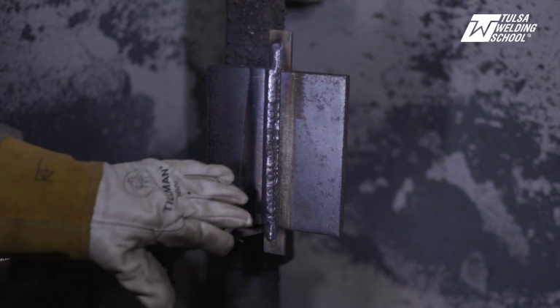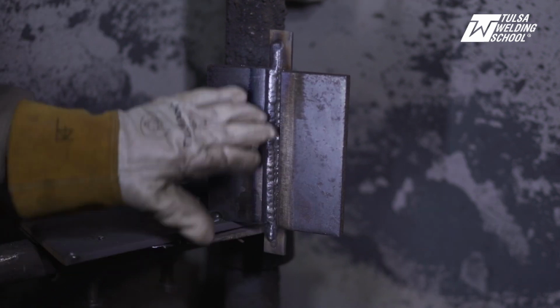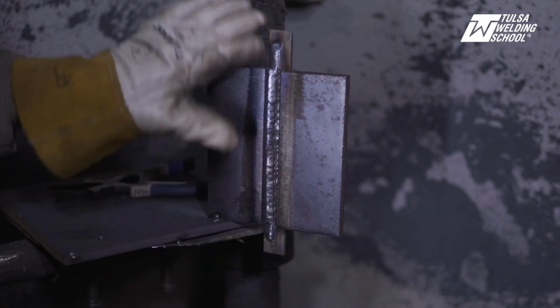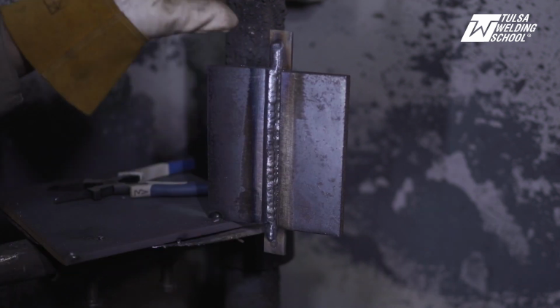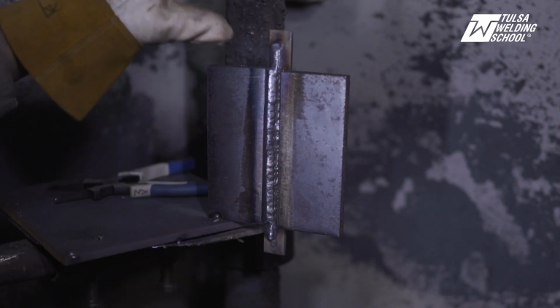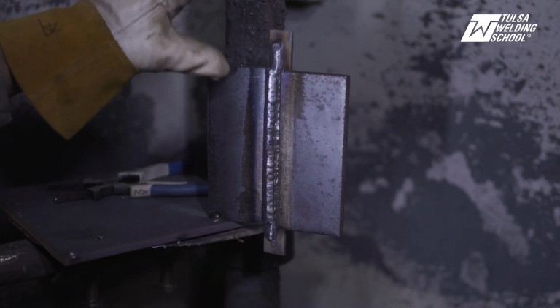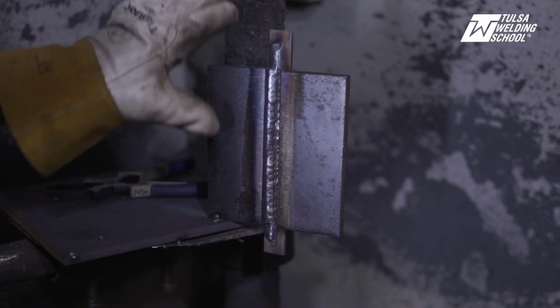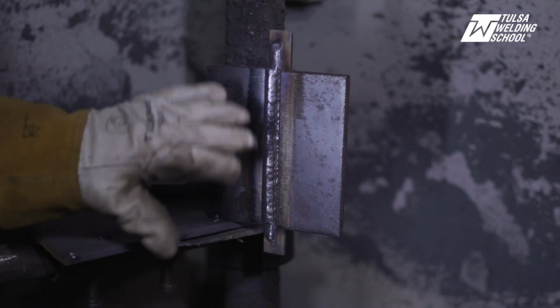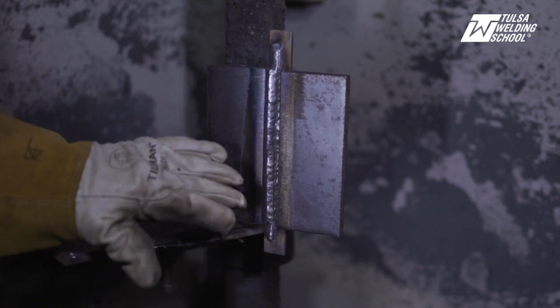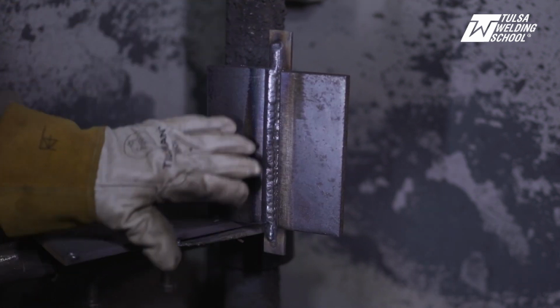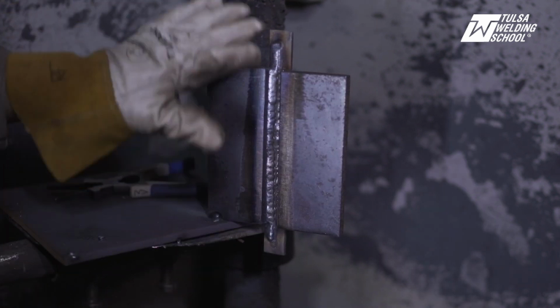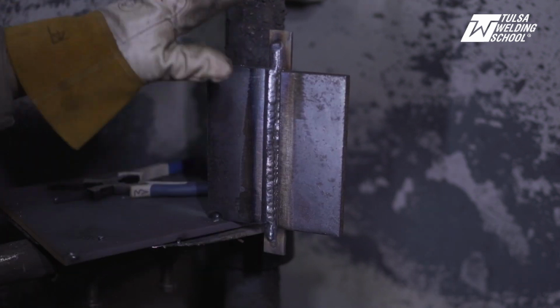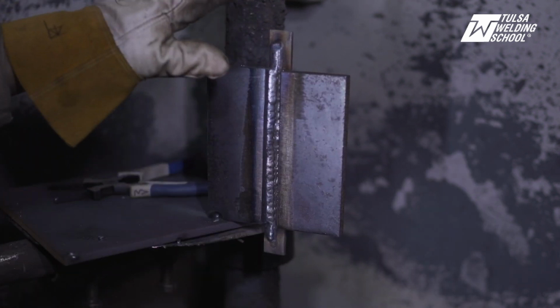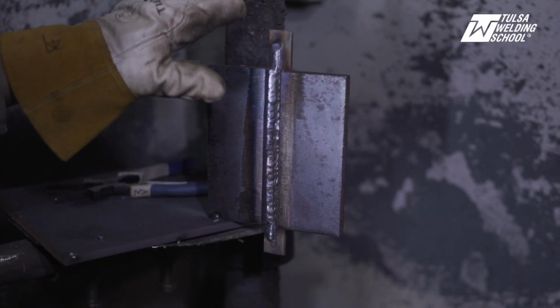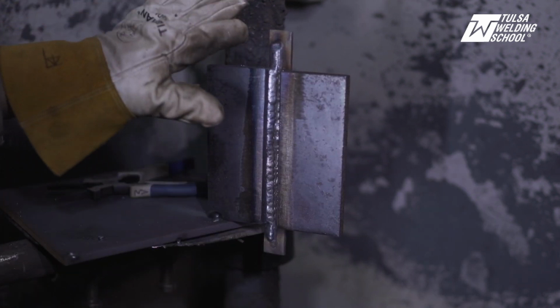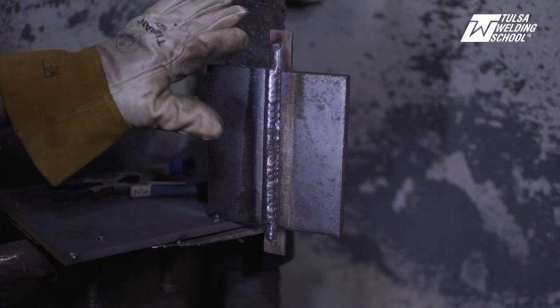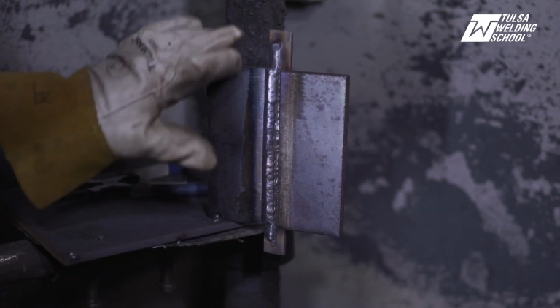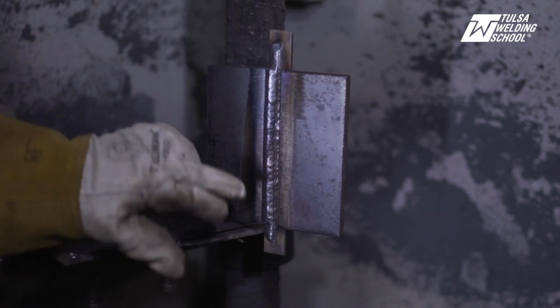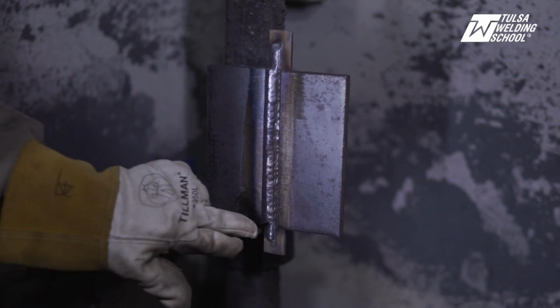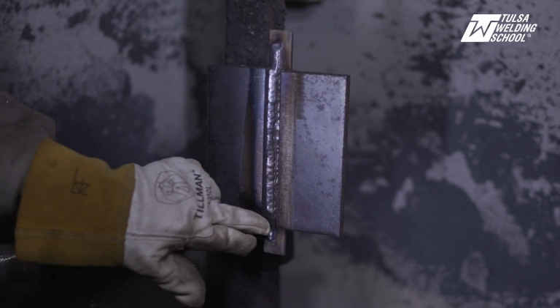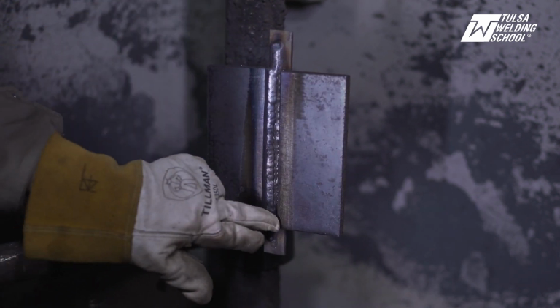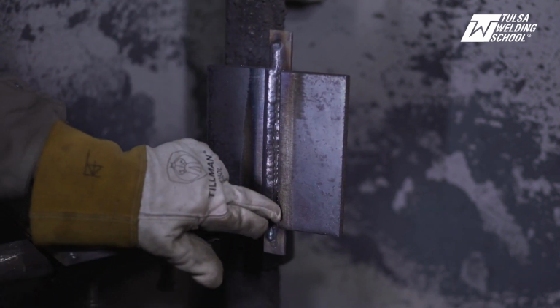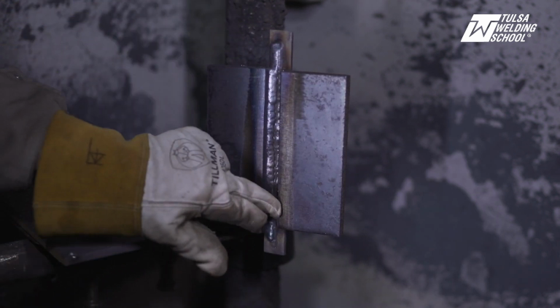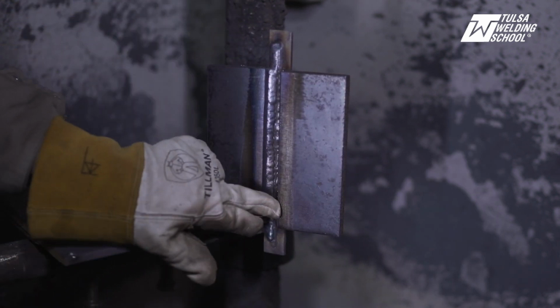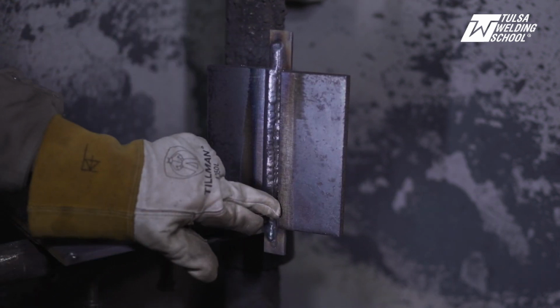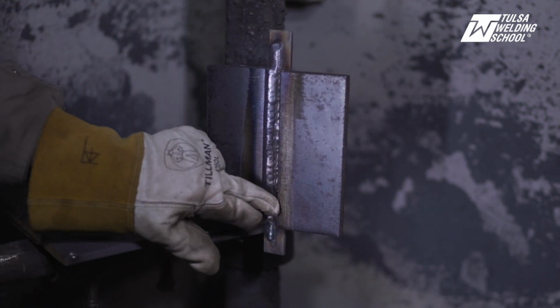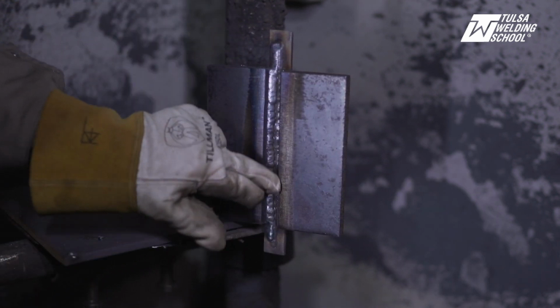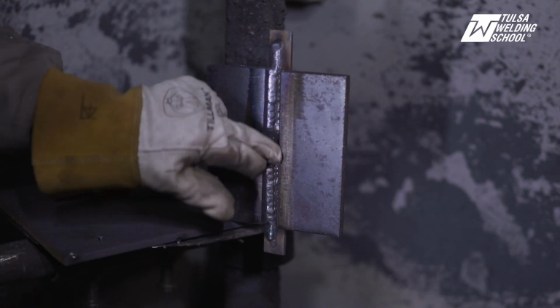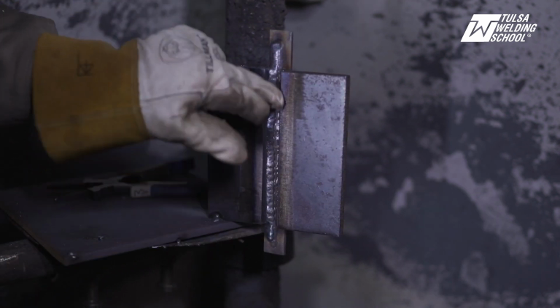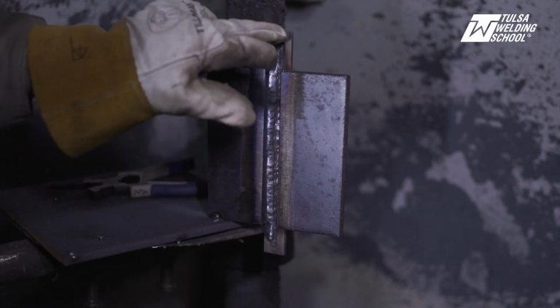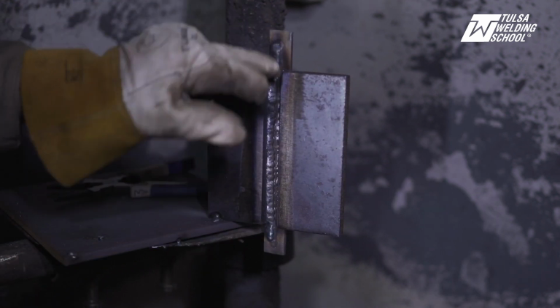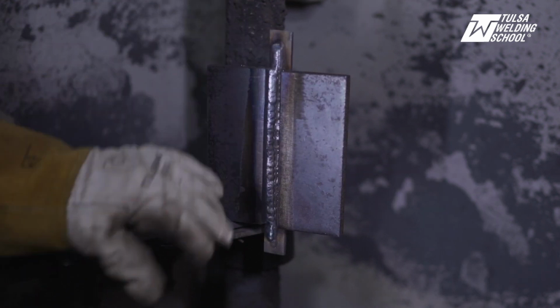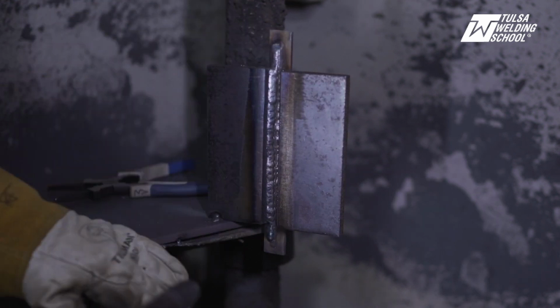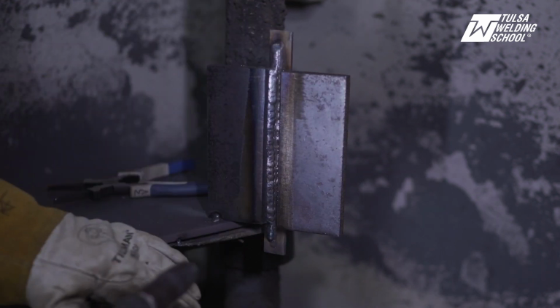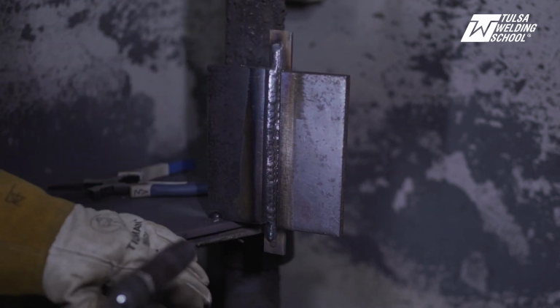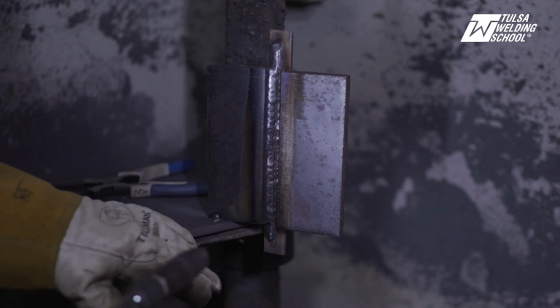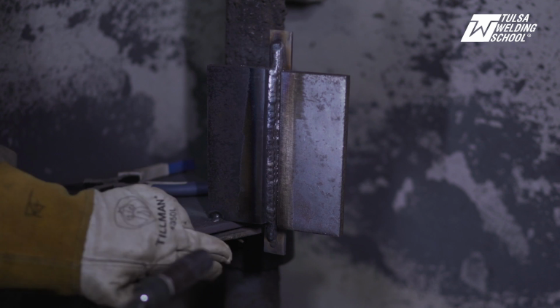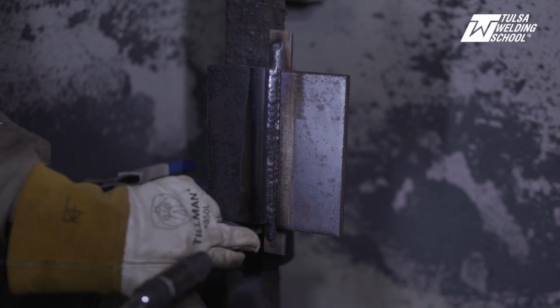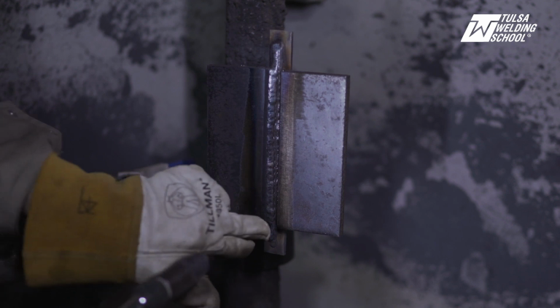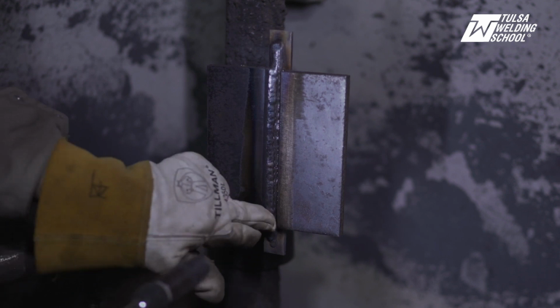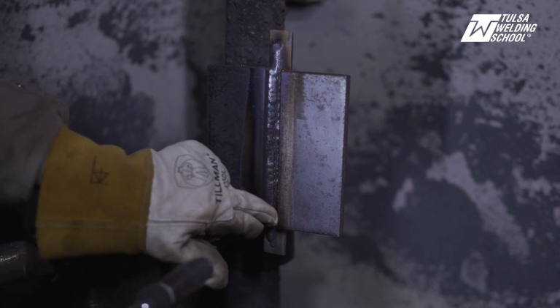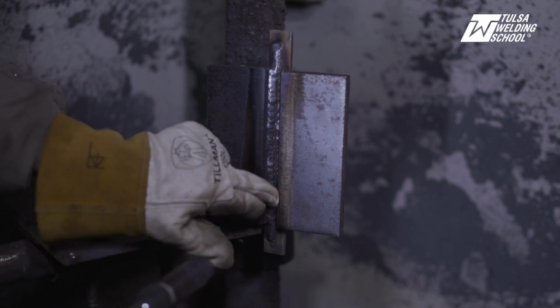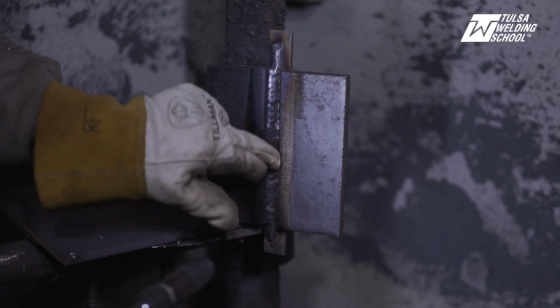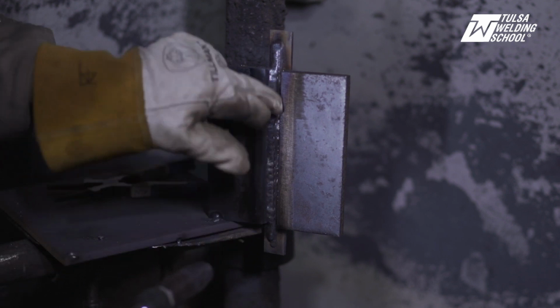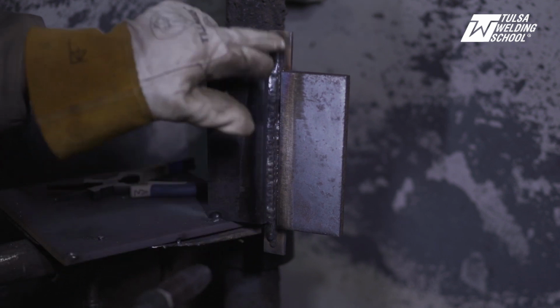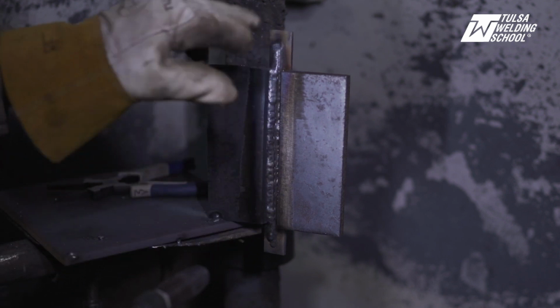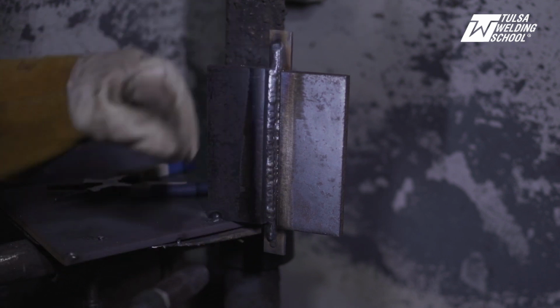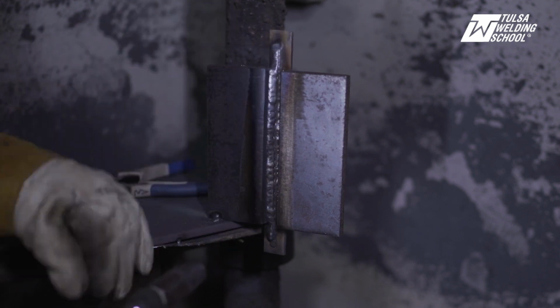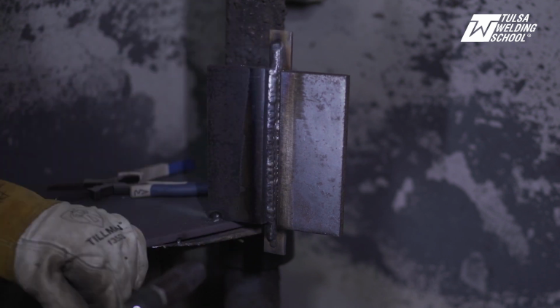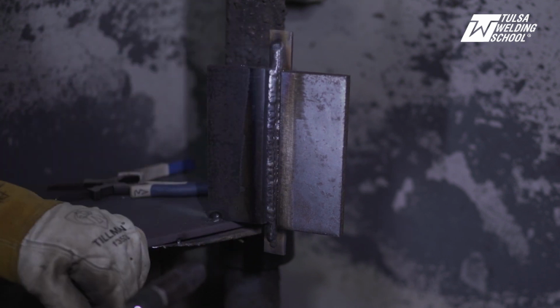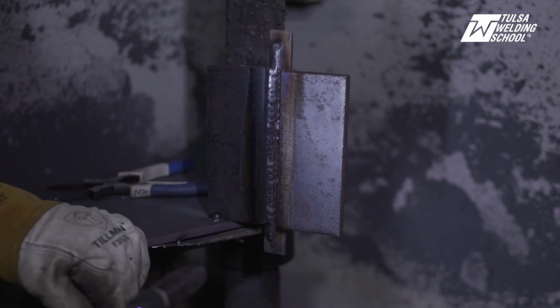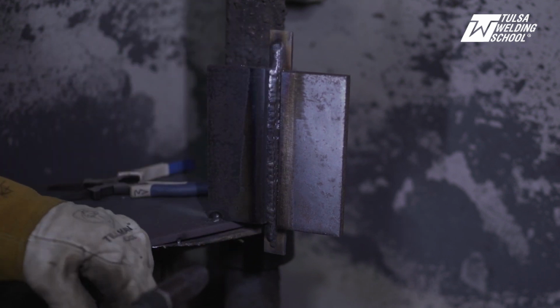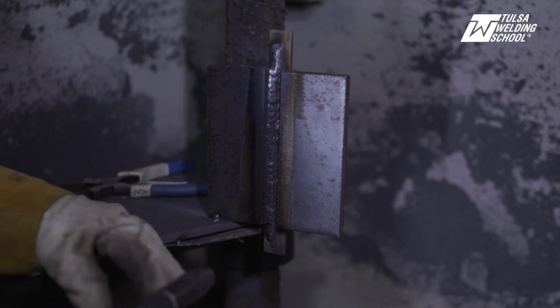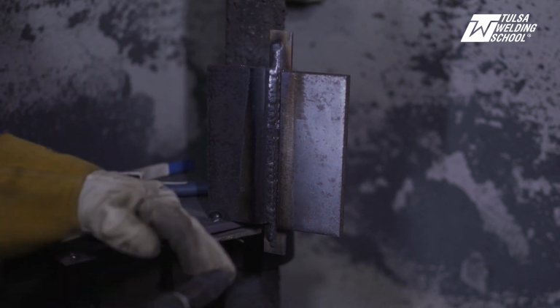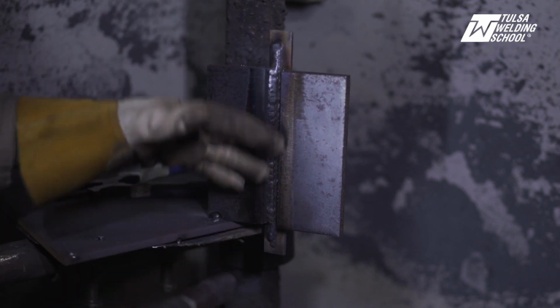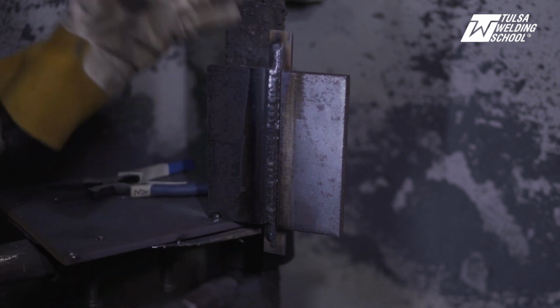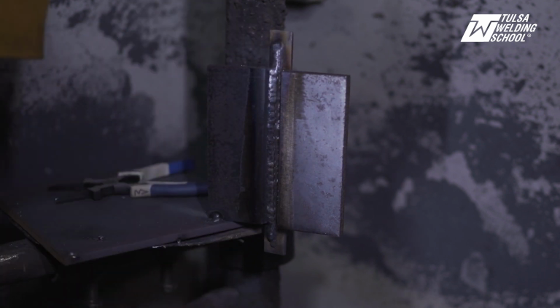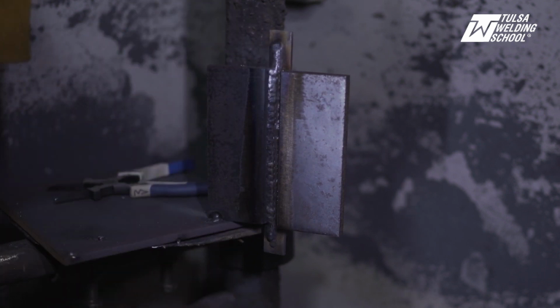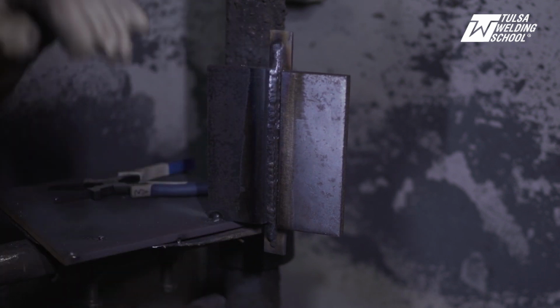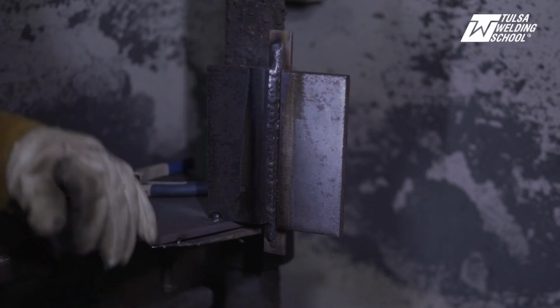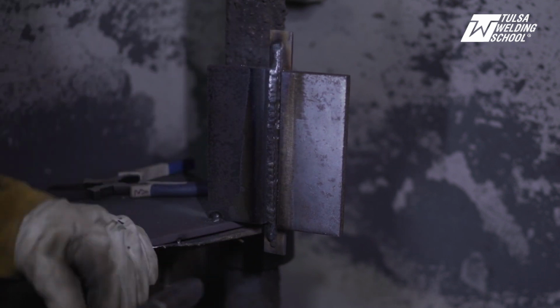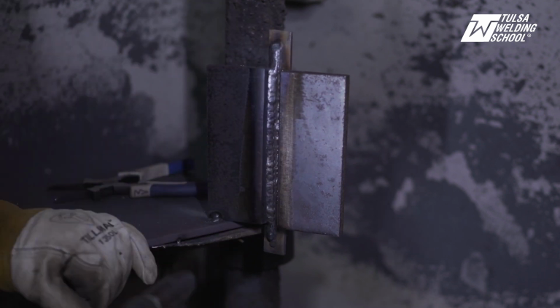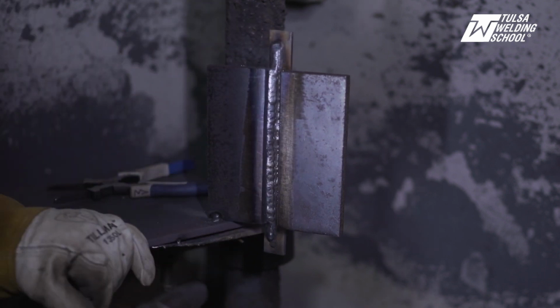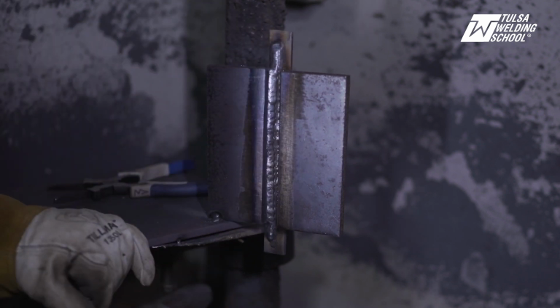Now that we are done with our first fill pass, we're going to jump over to the other side and keep our wire on the other side of that toe and go all the way up.